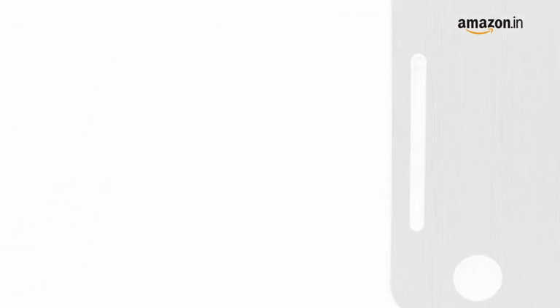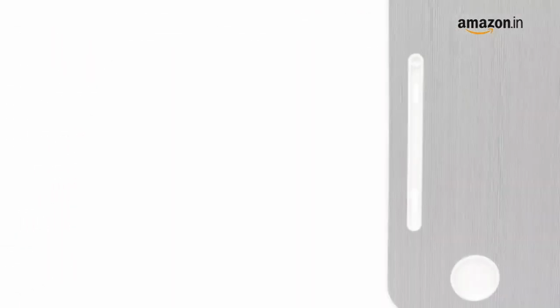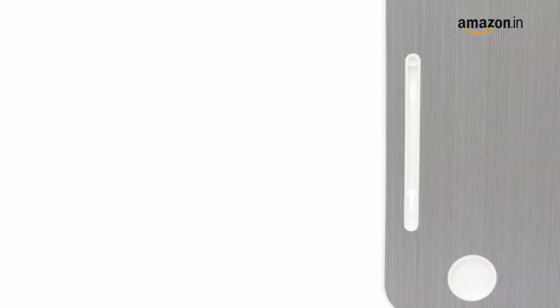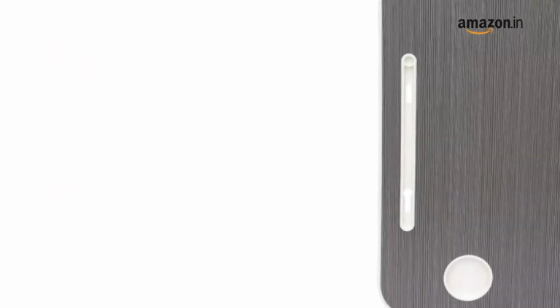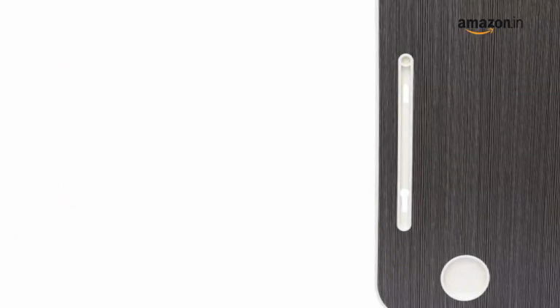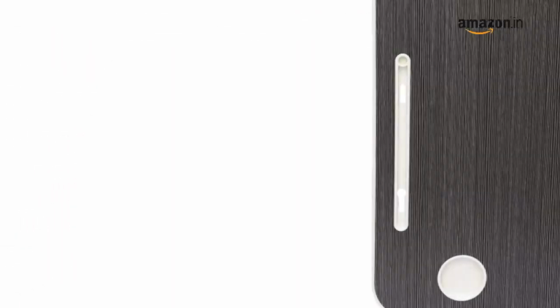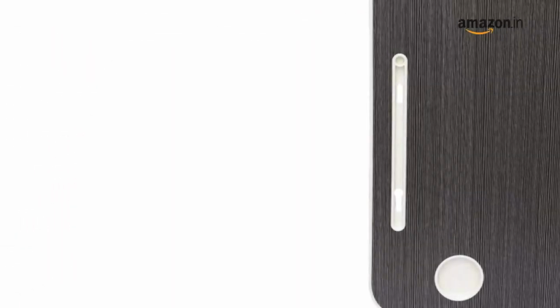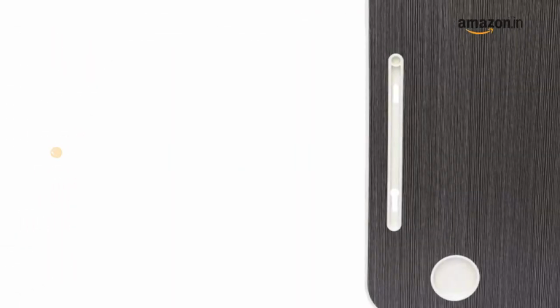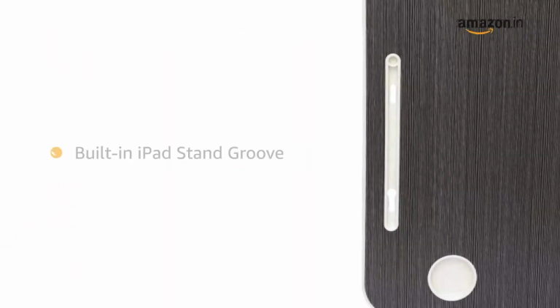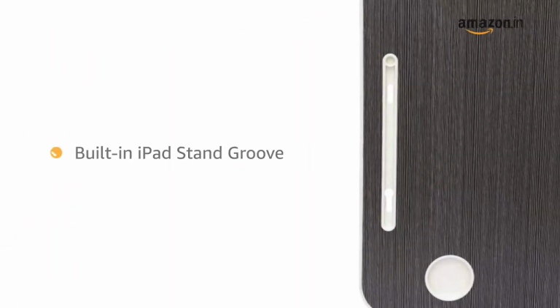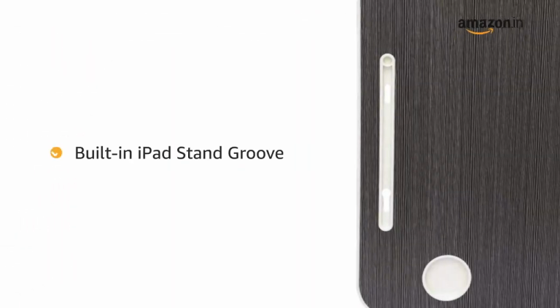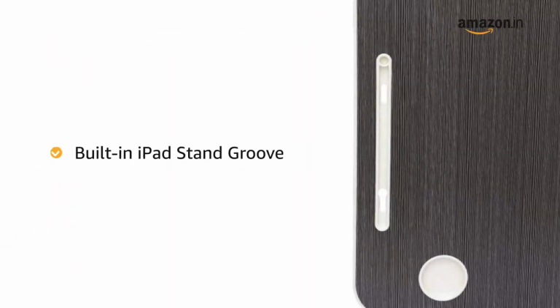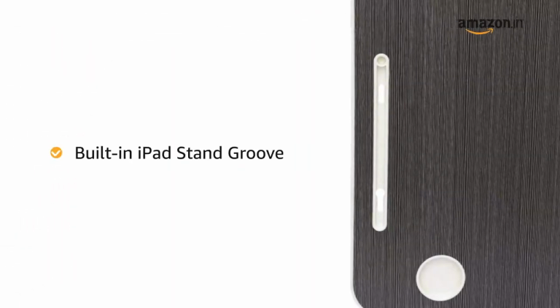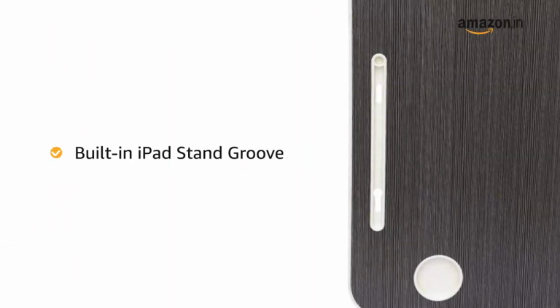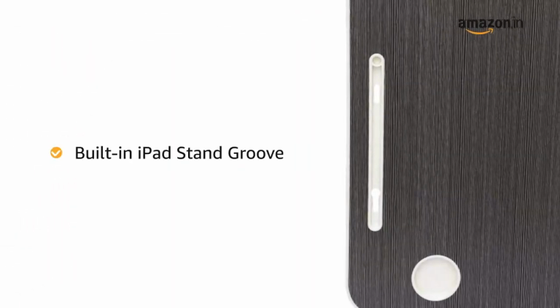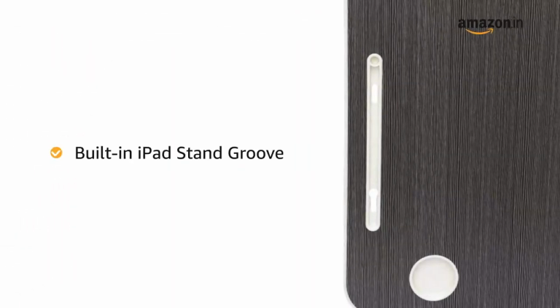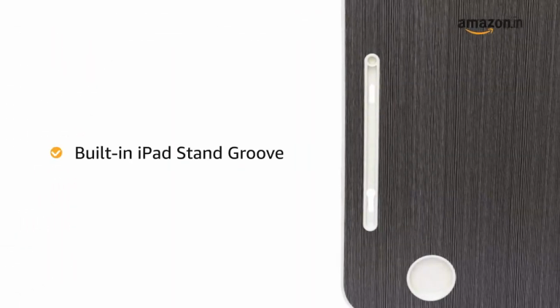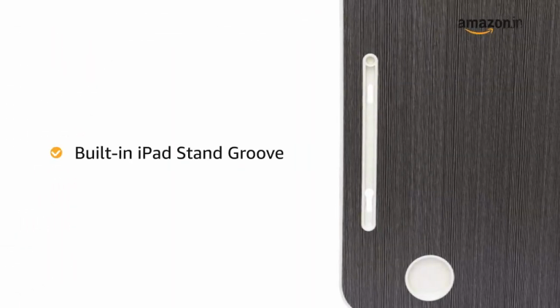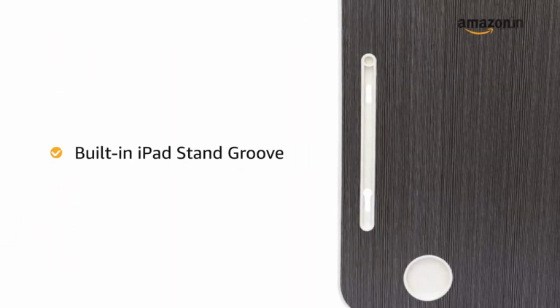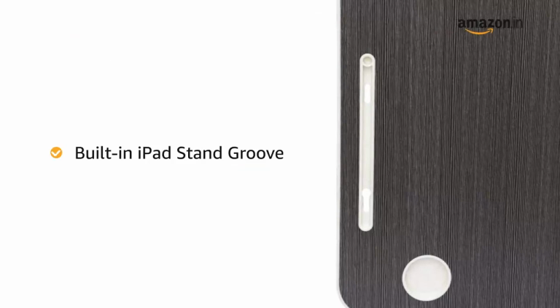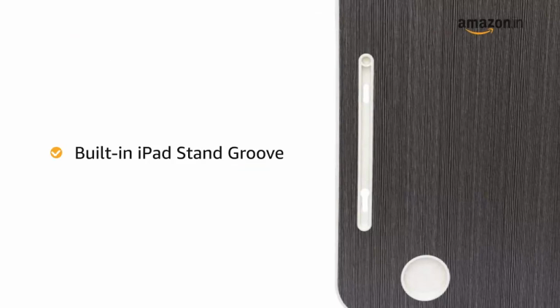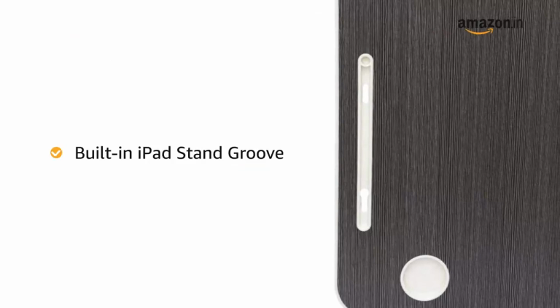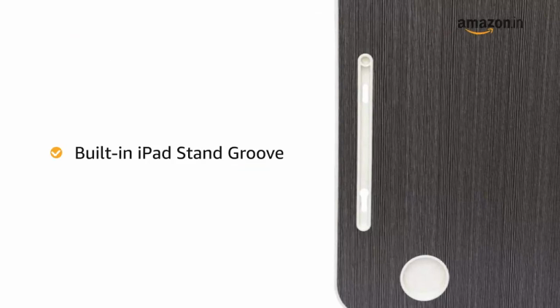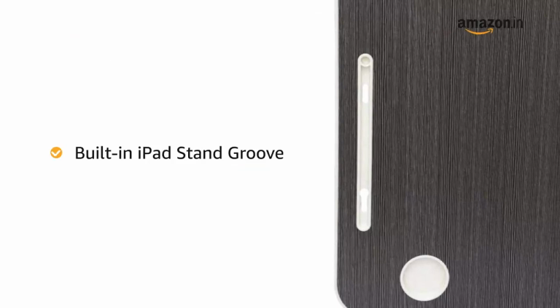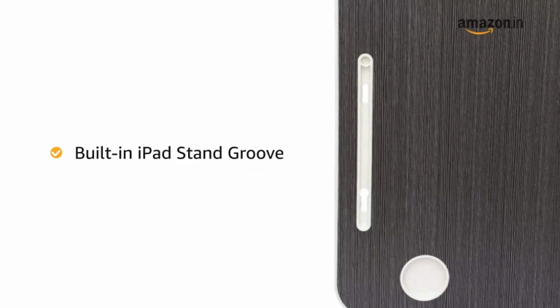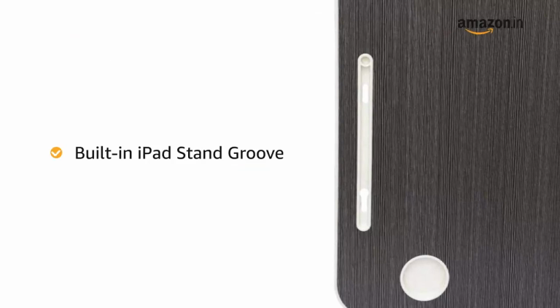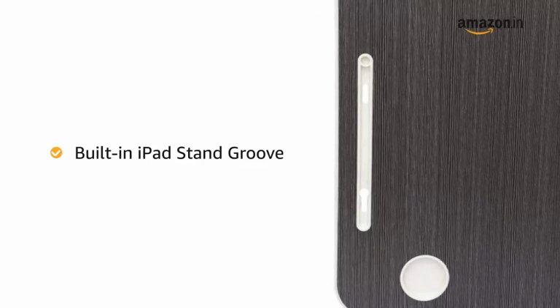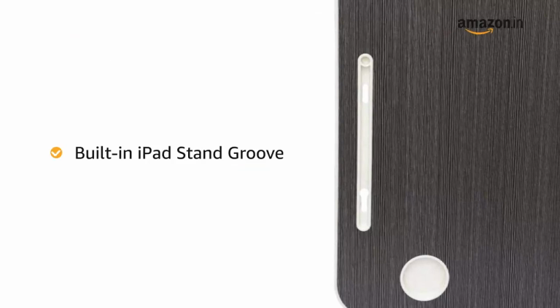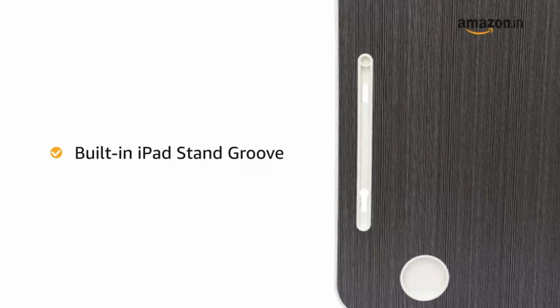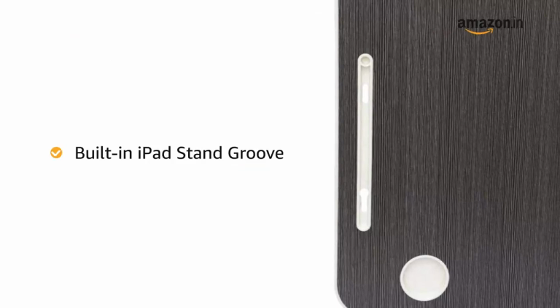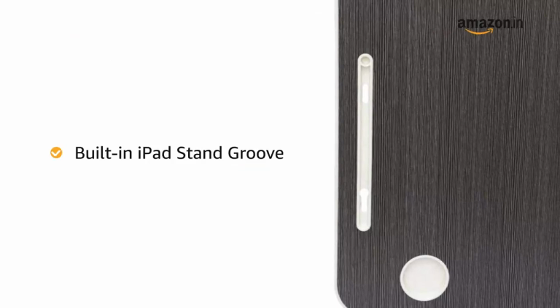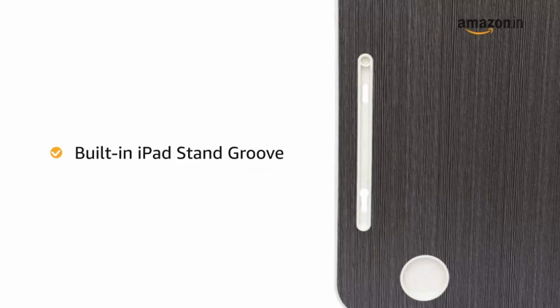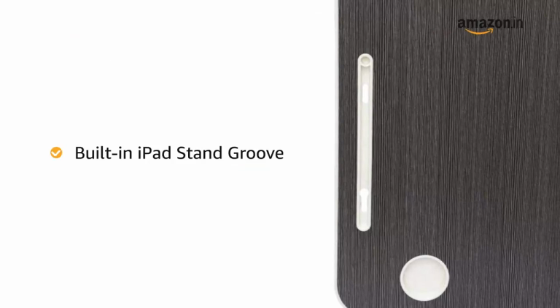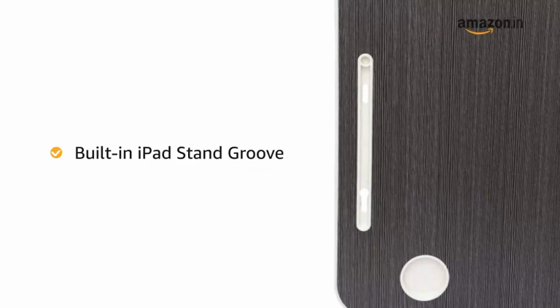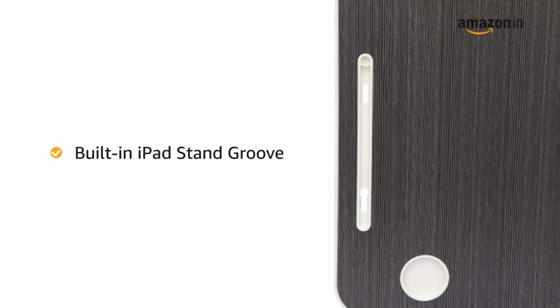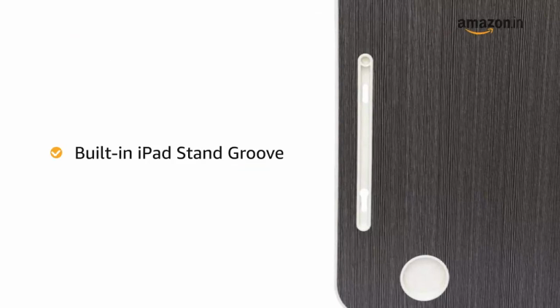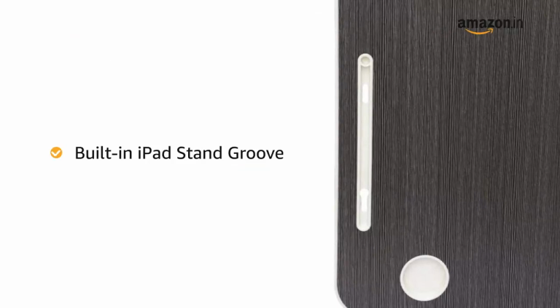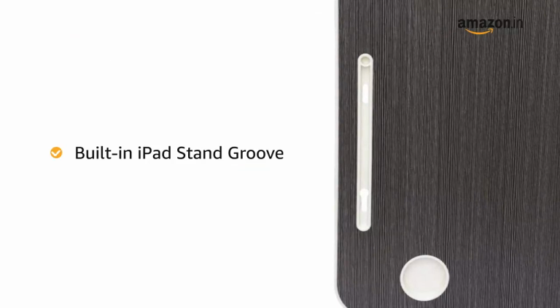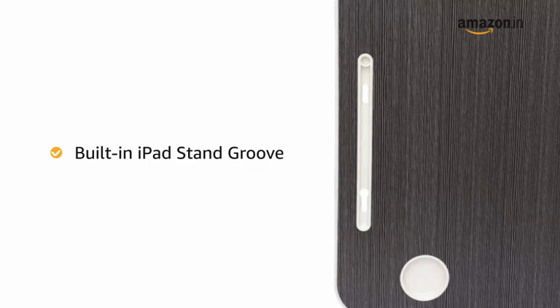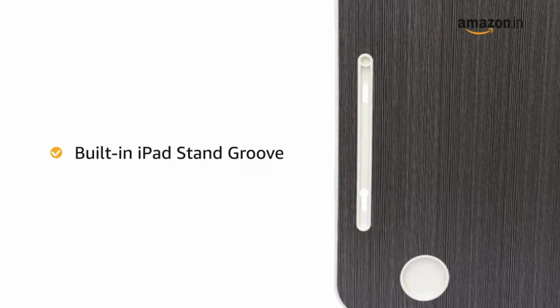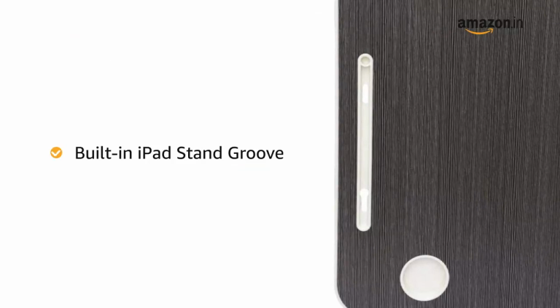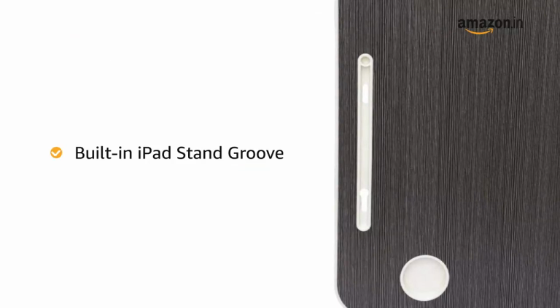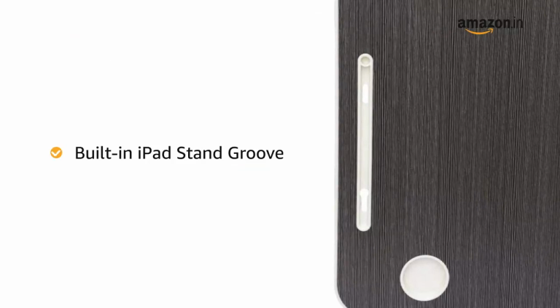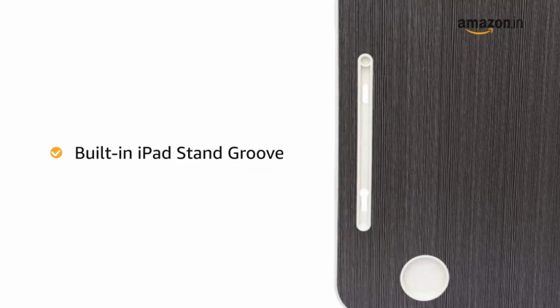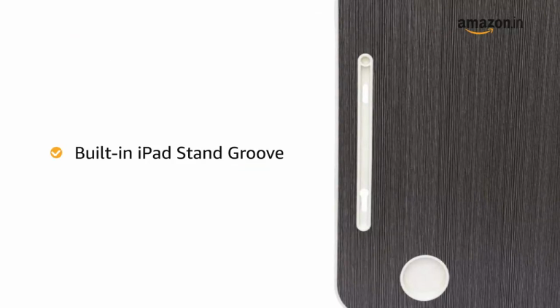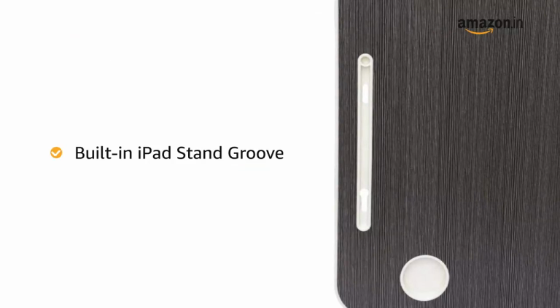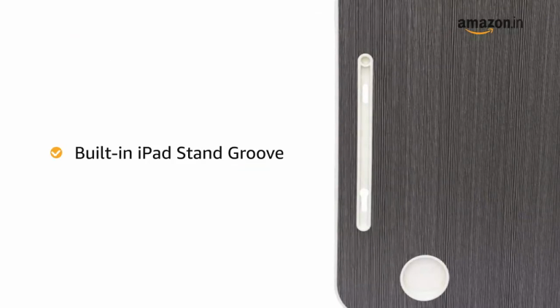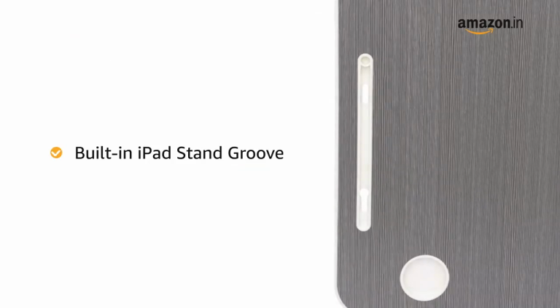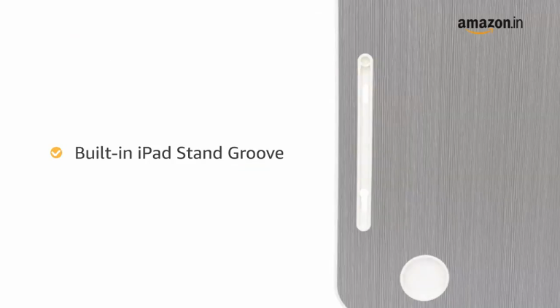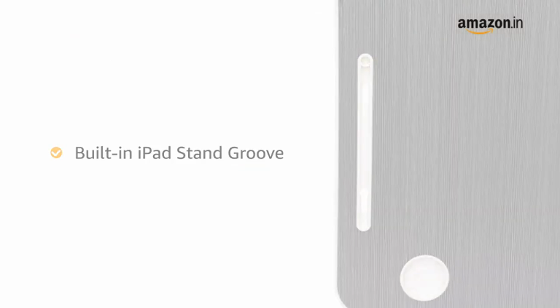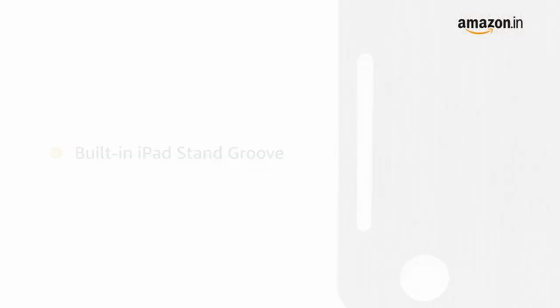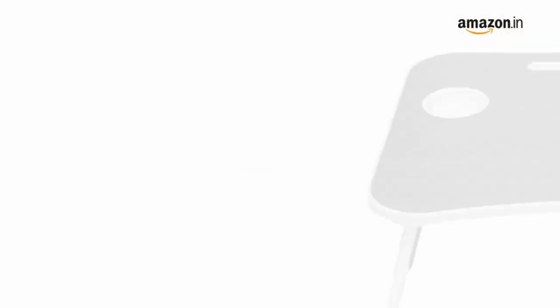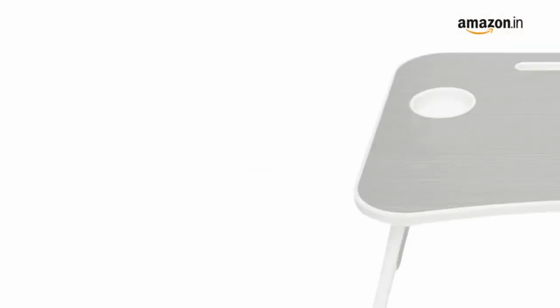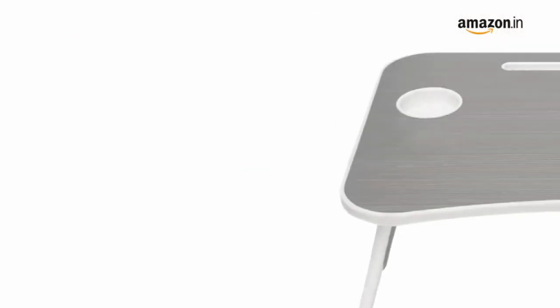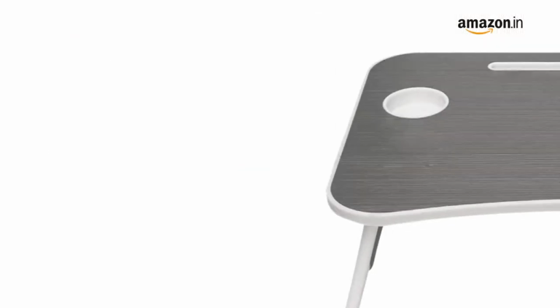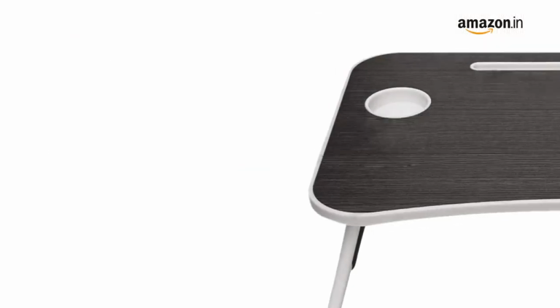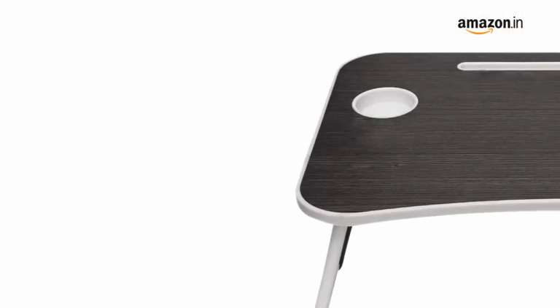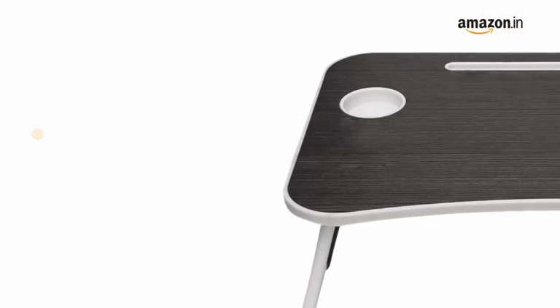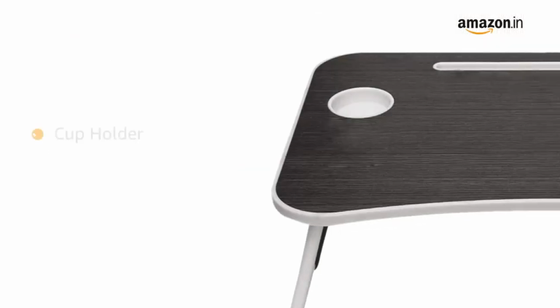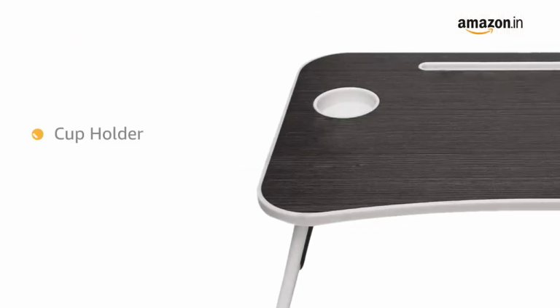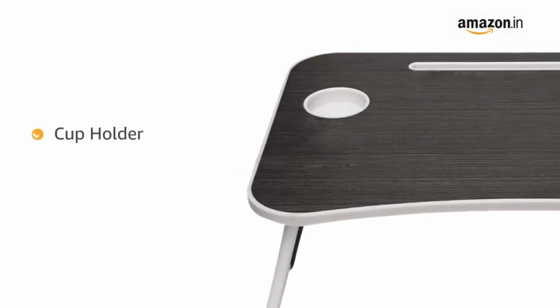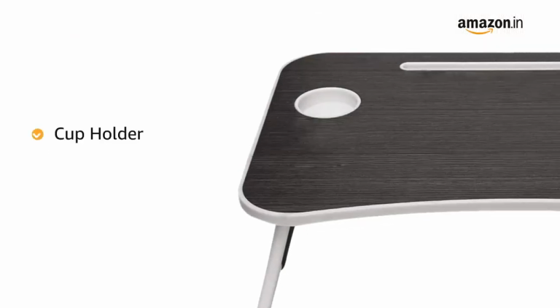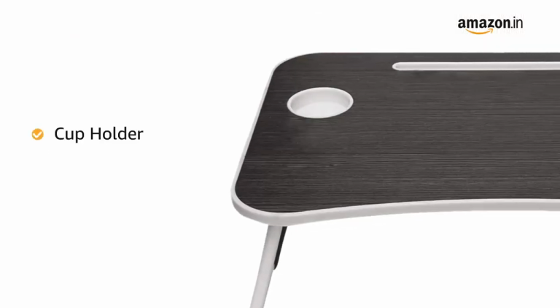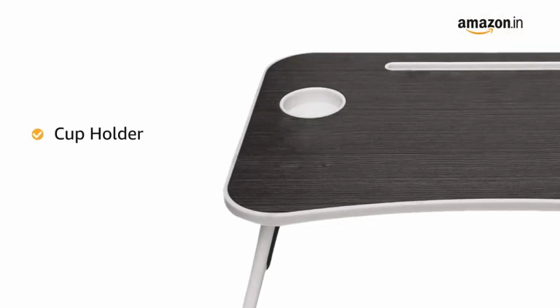The table has a built-in iPad stand groove for holding iPad or Kindle. It also has a cup holder.